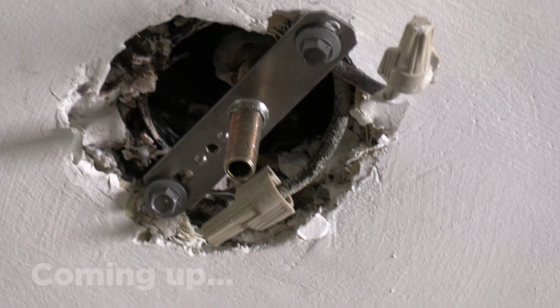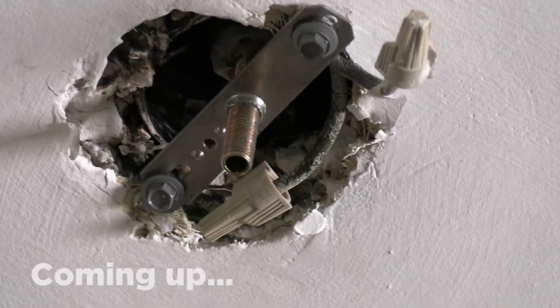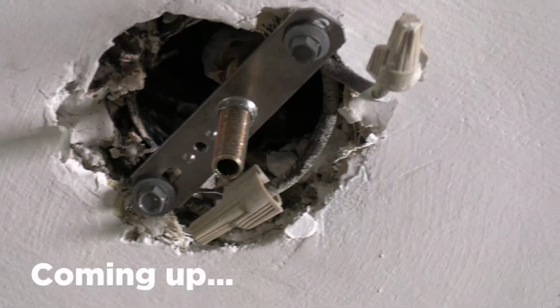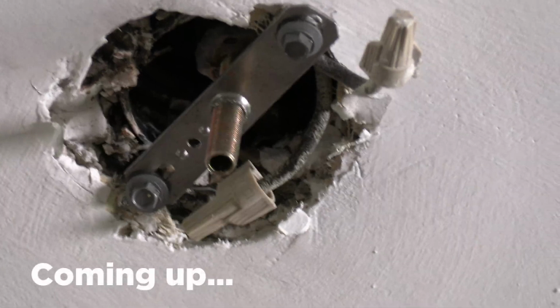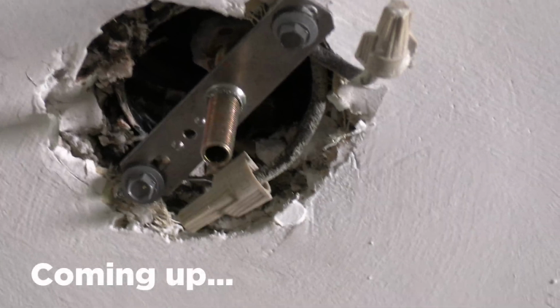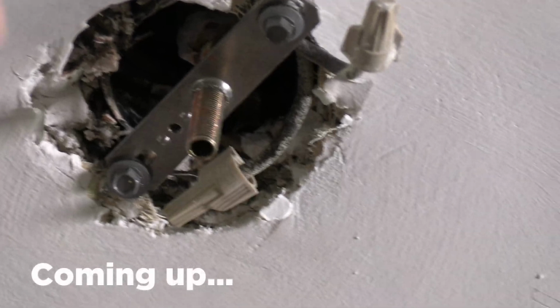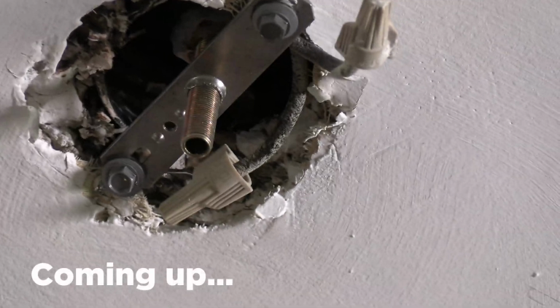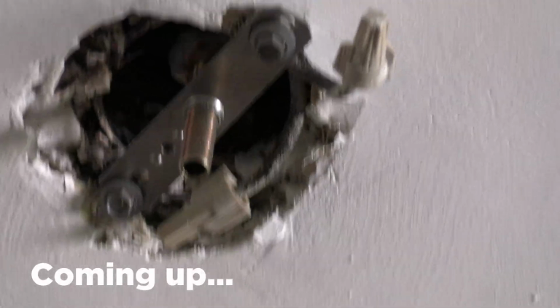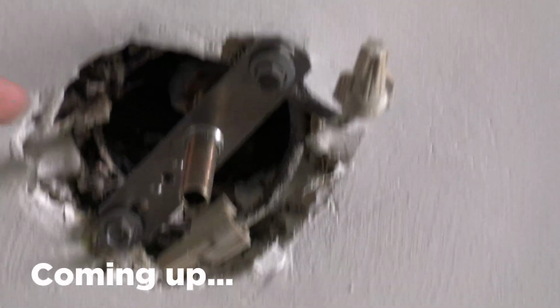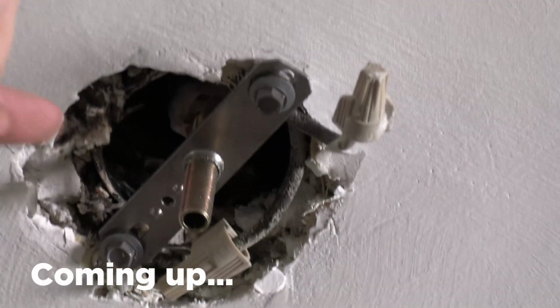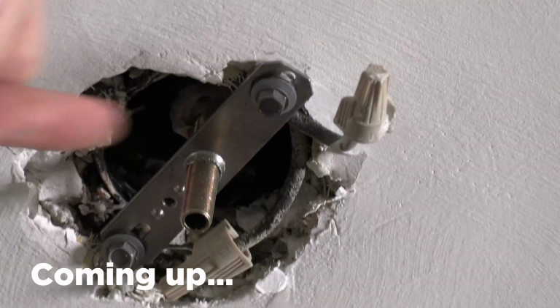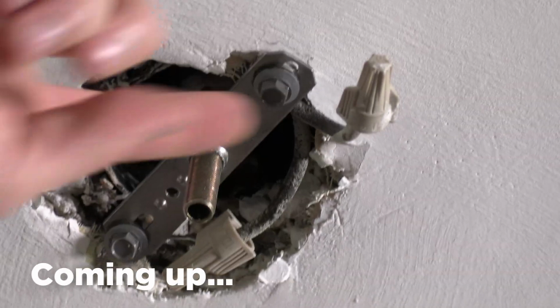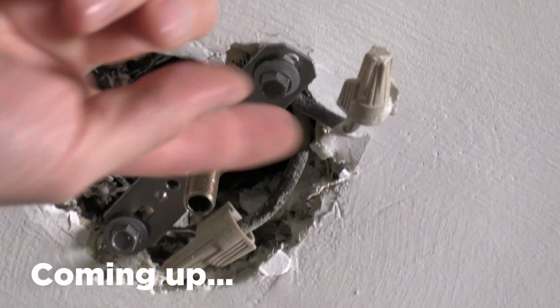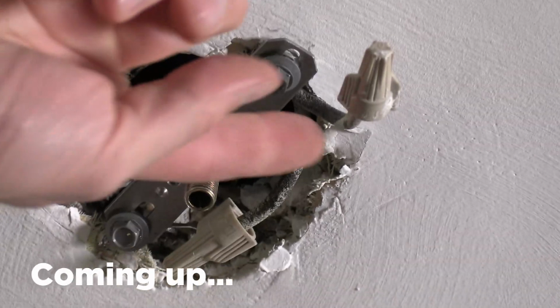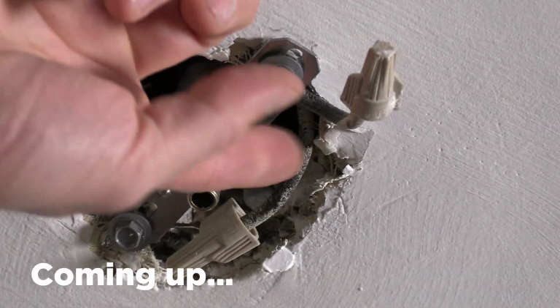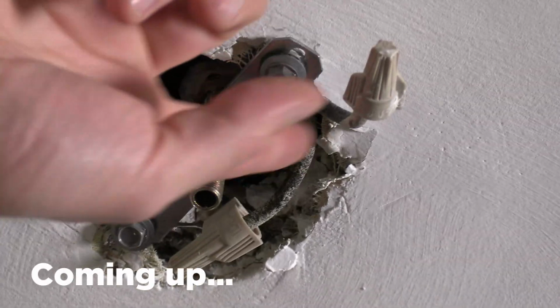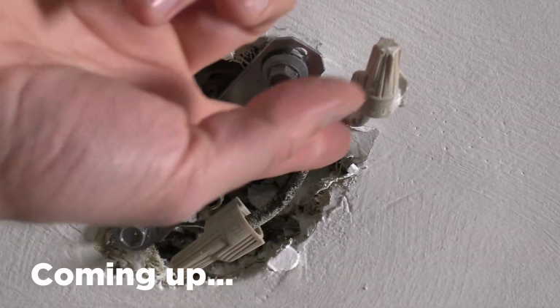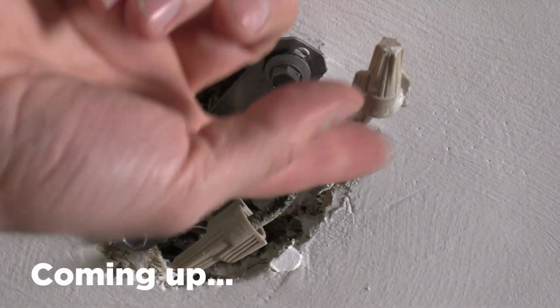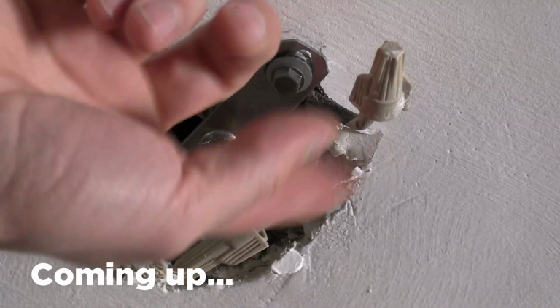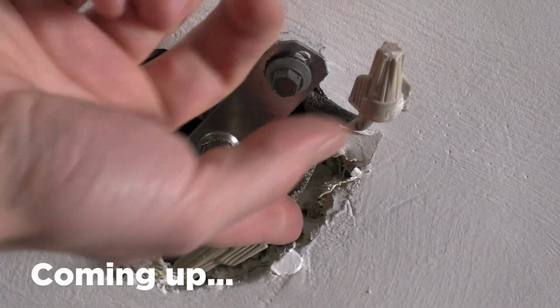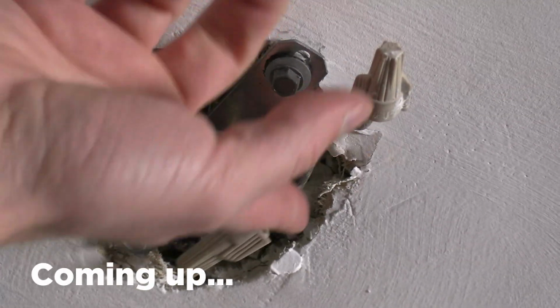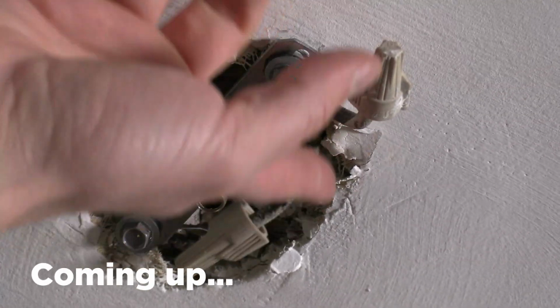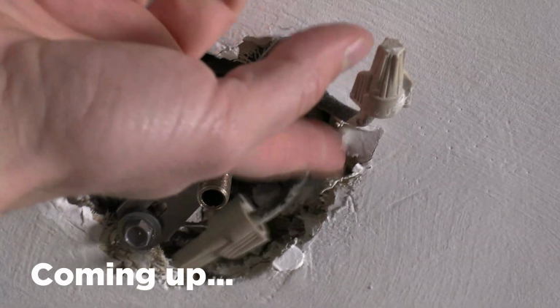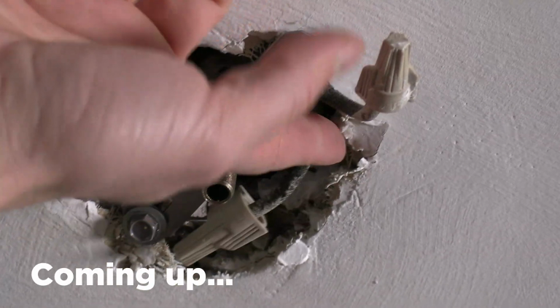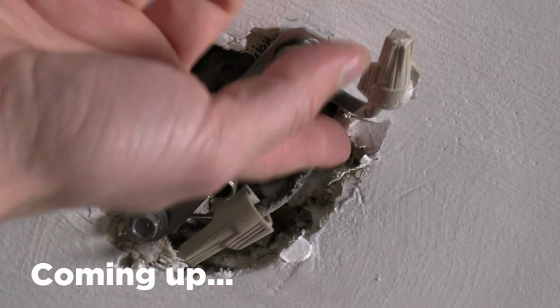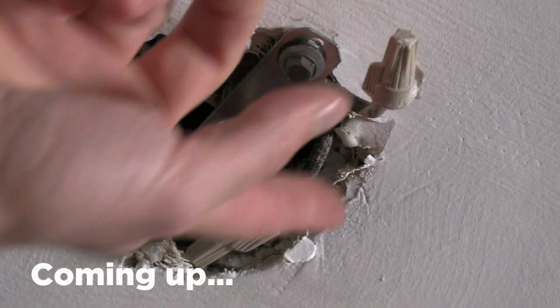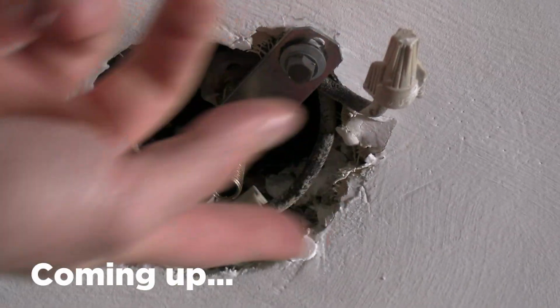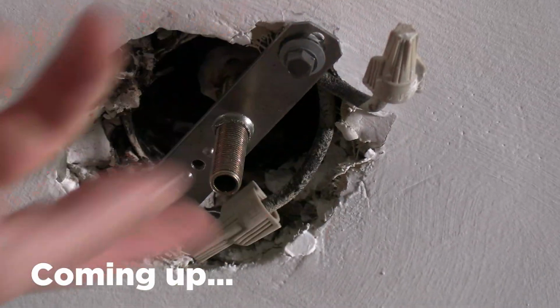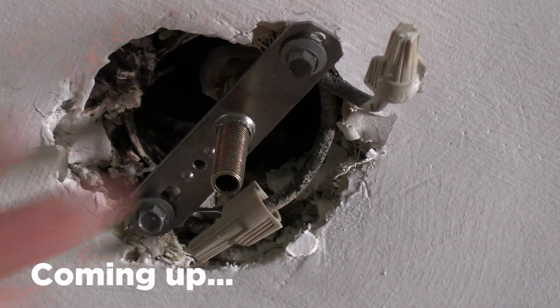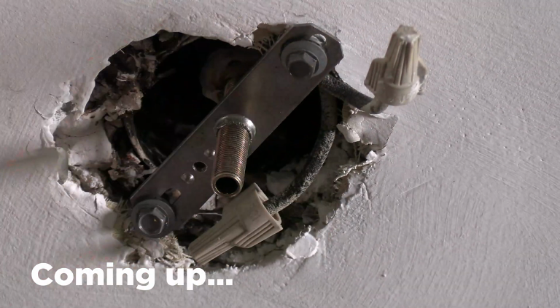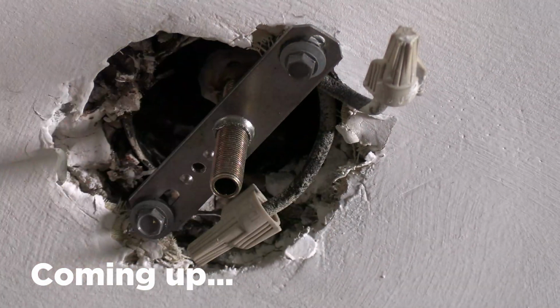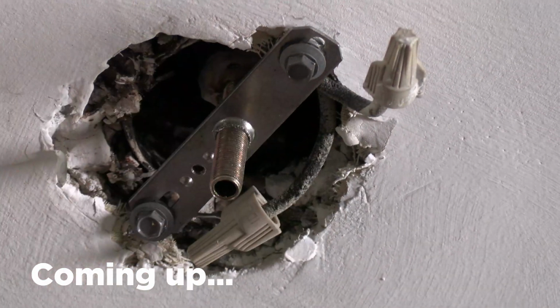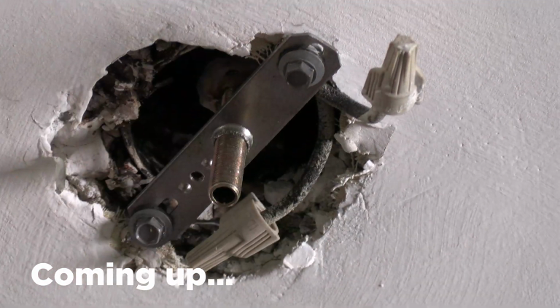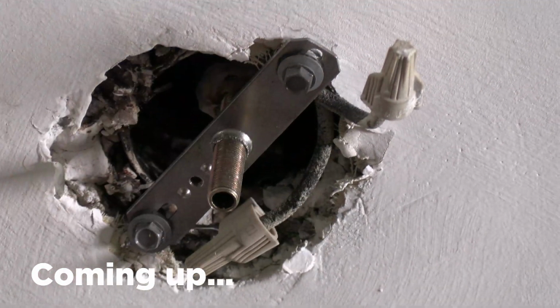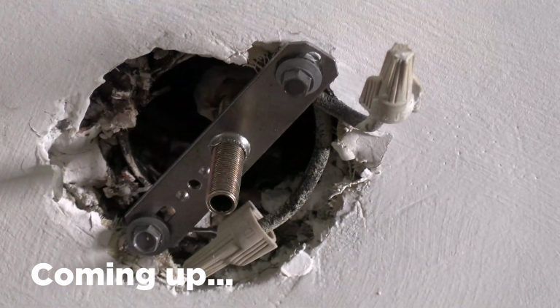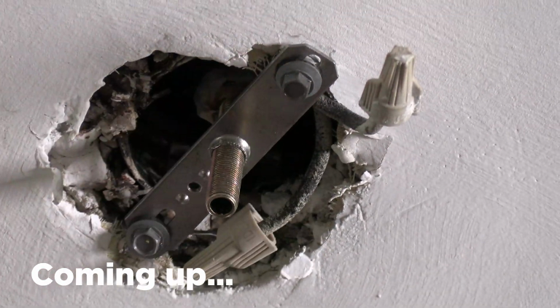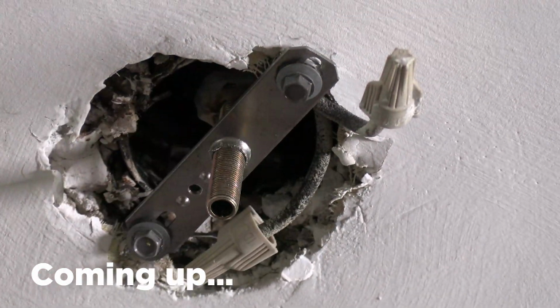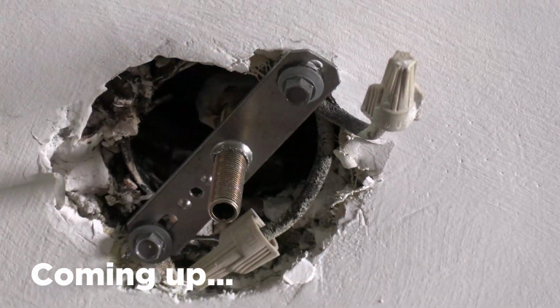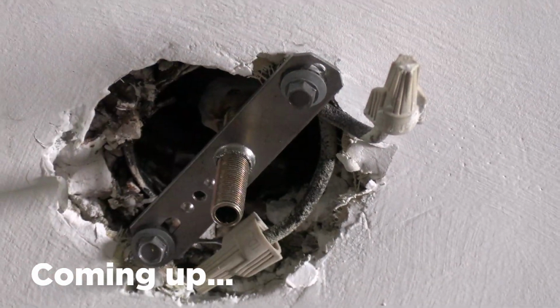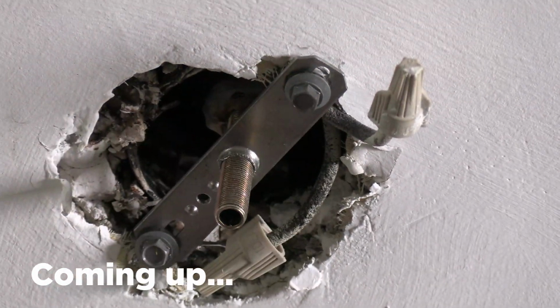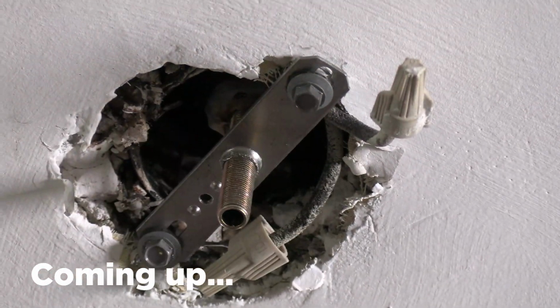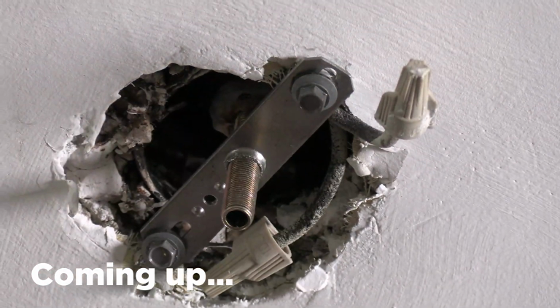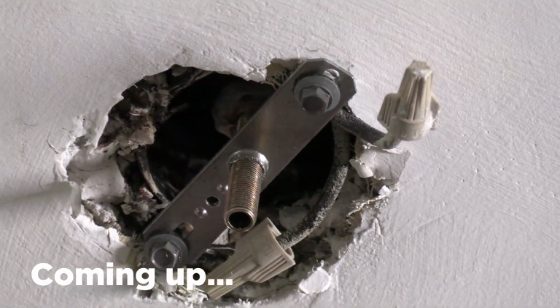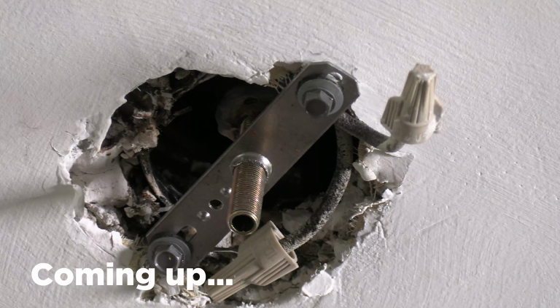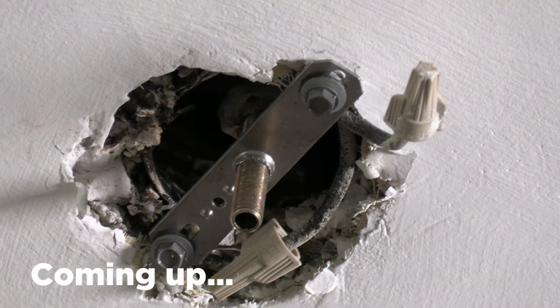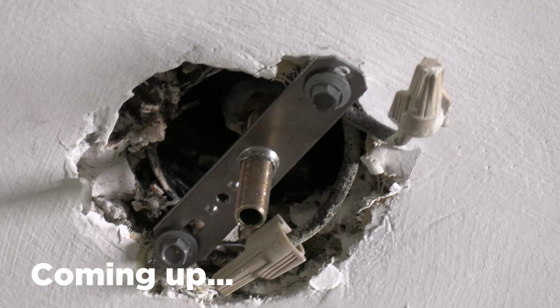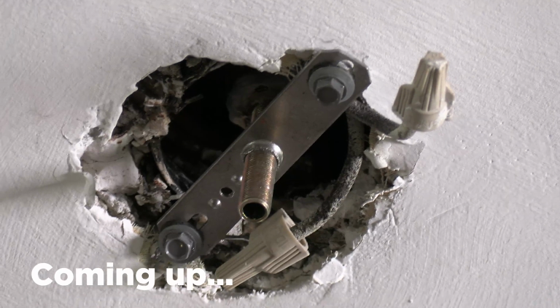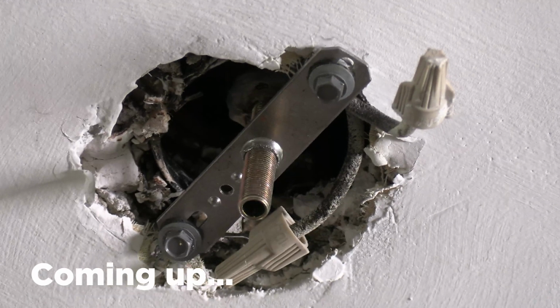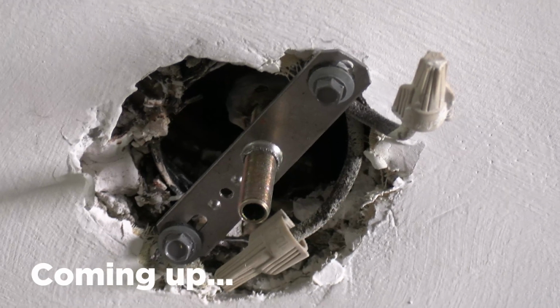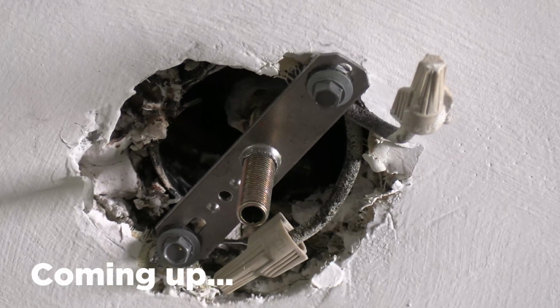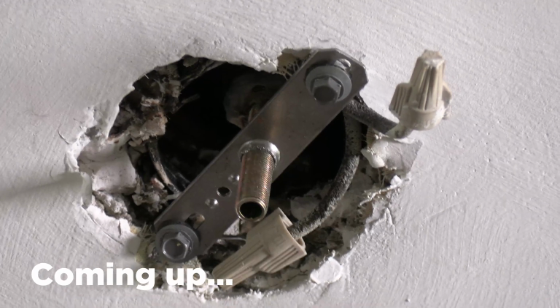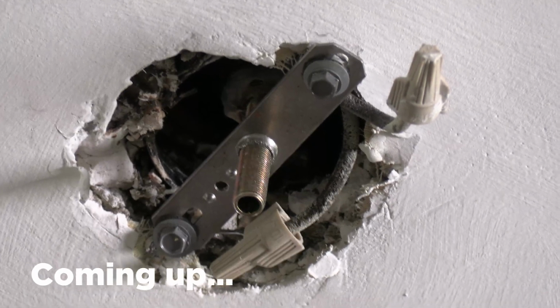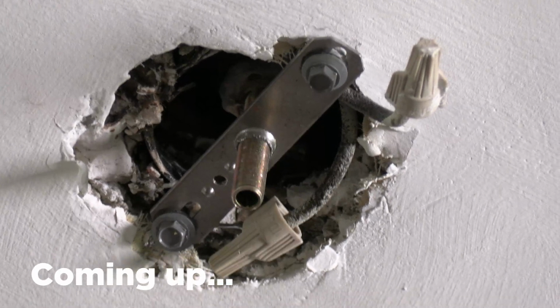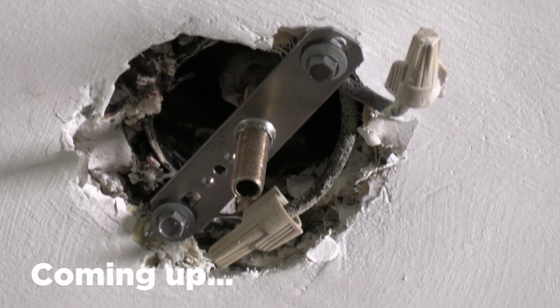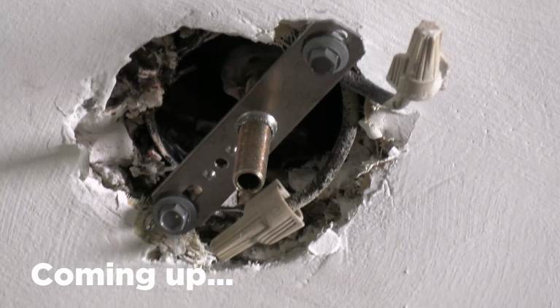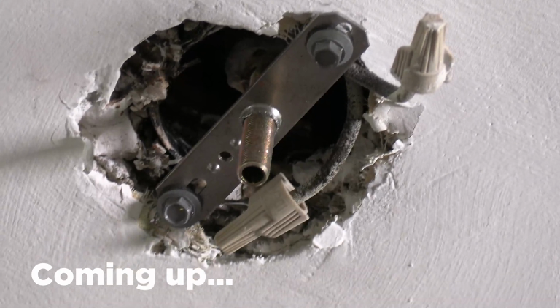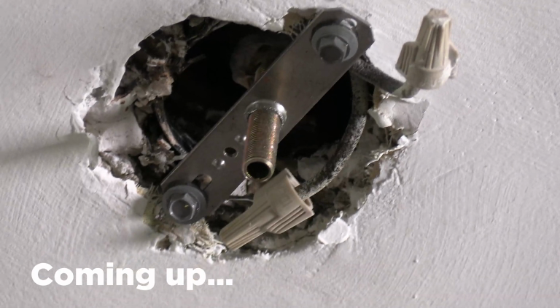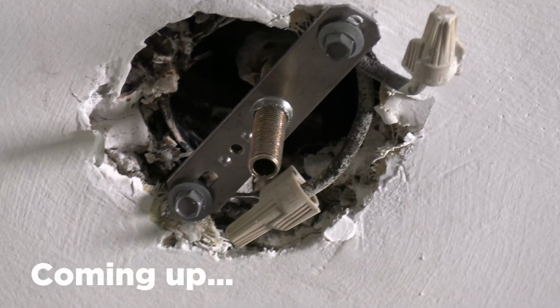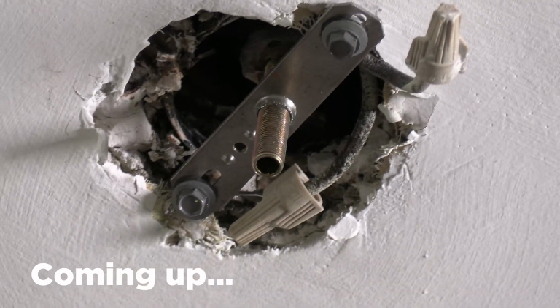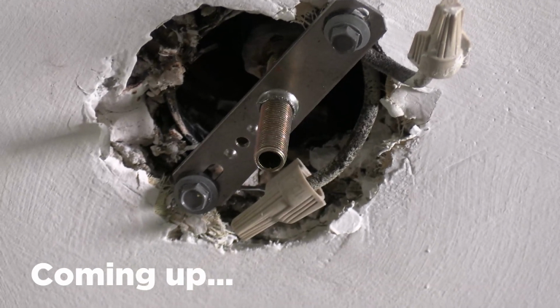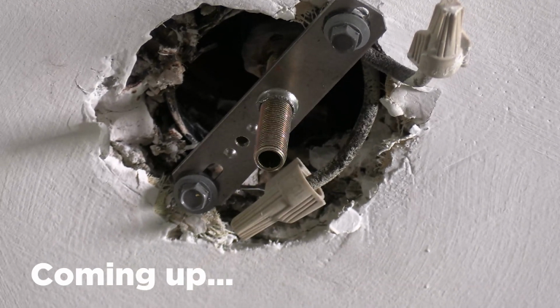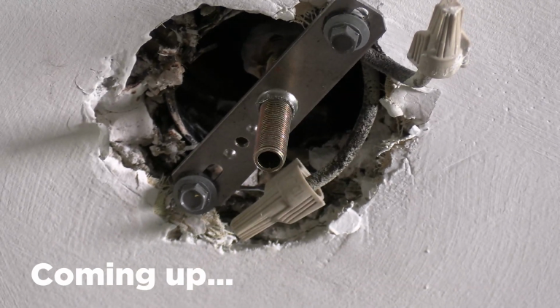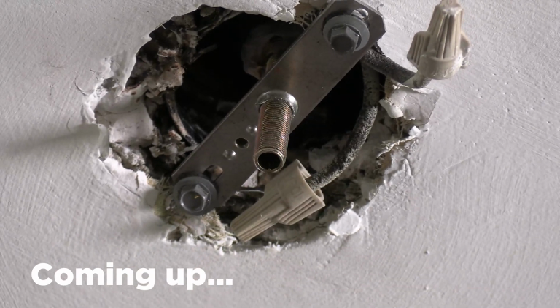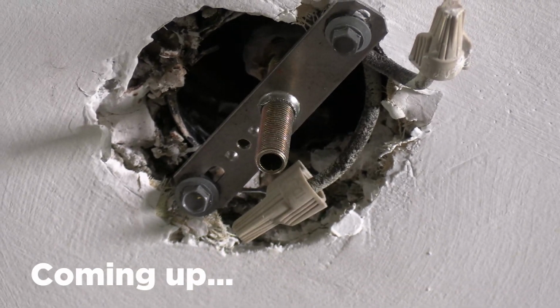That's 1938 BX wire, that cloth-covered stuff. This house is due for a complete rewire.